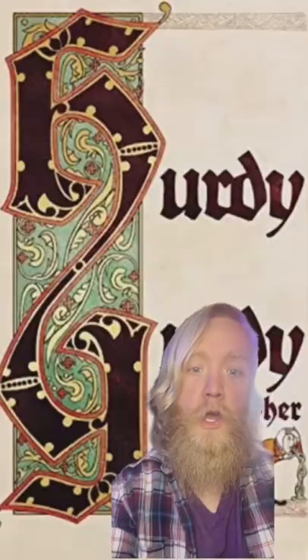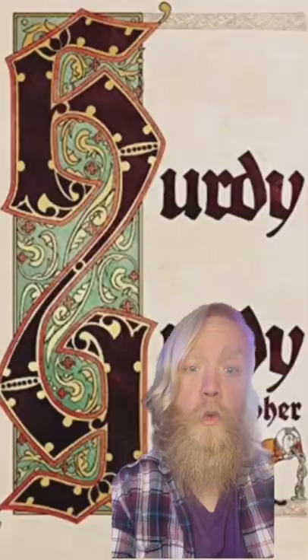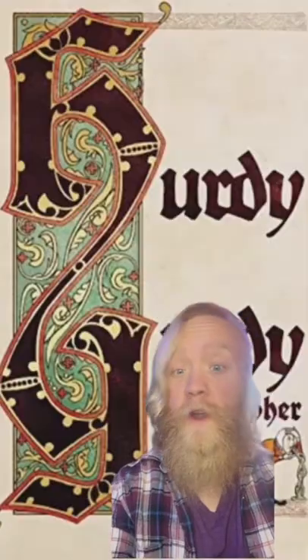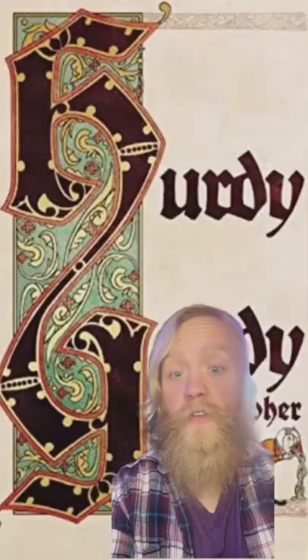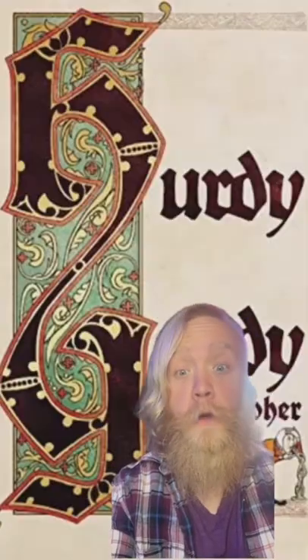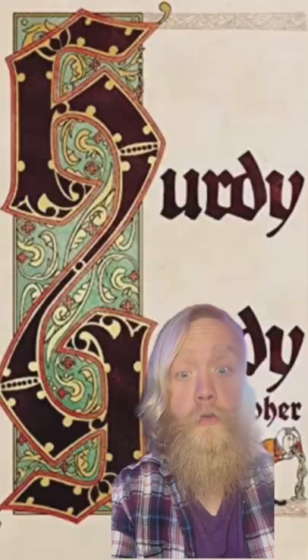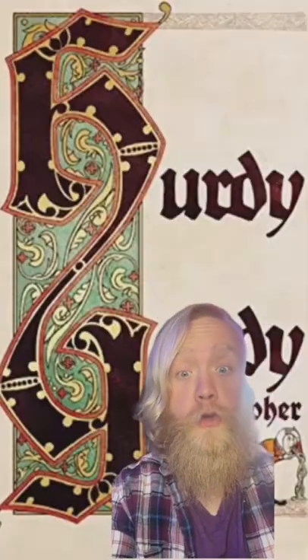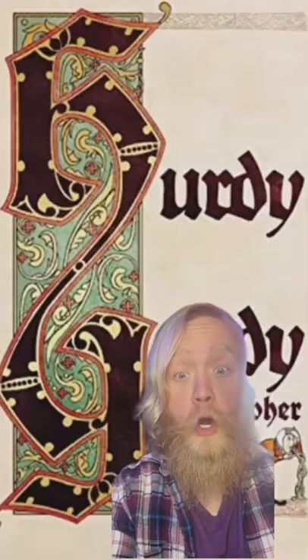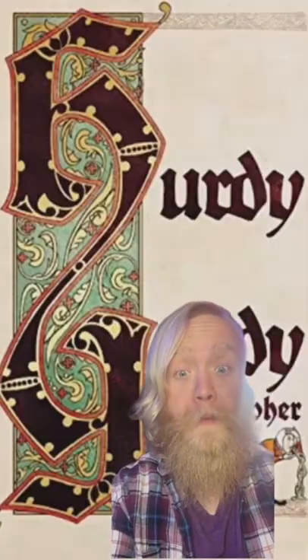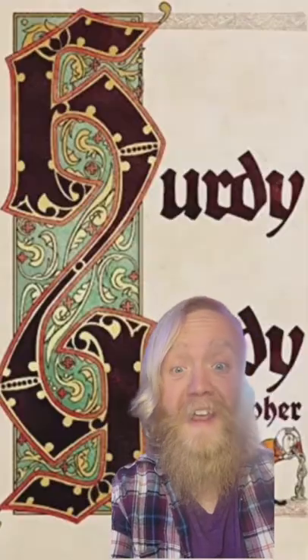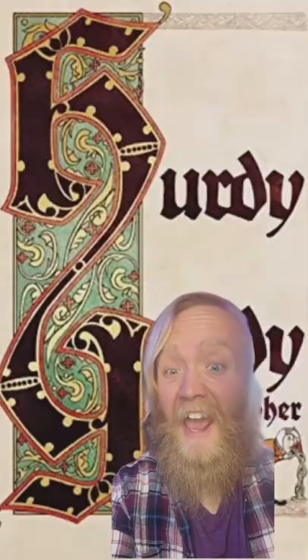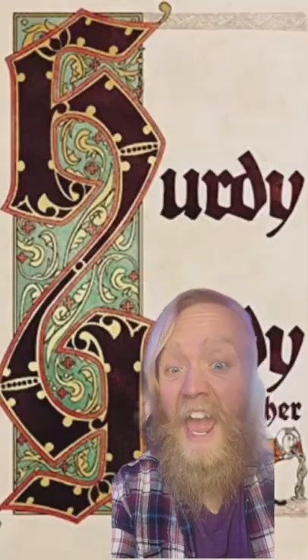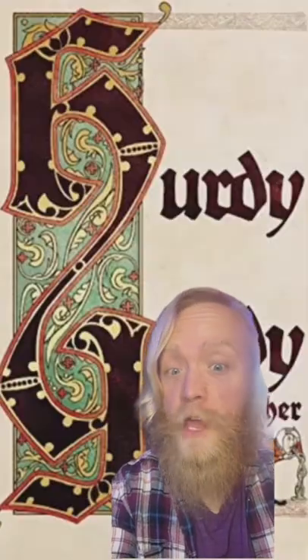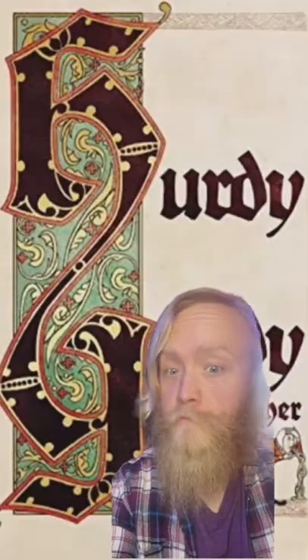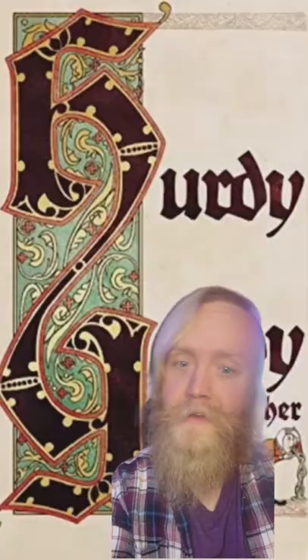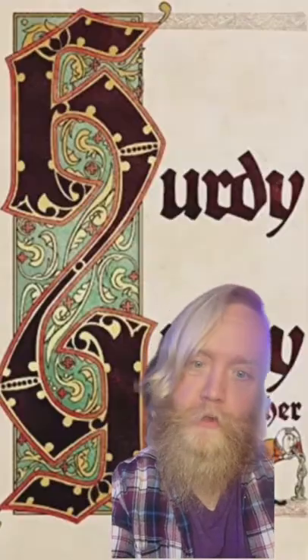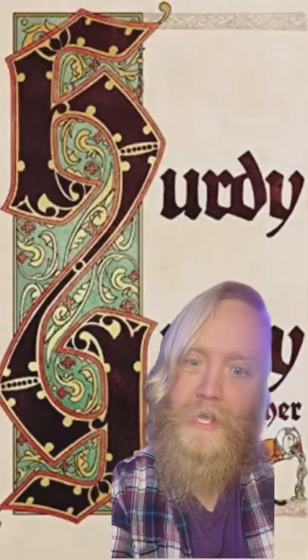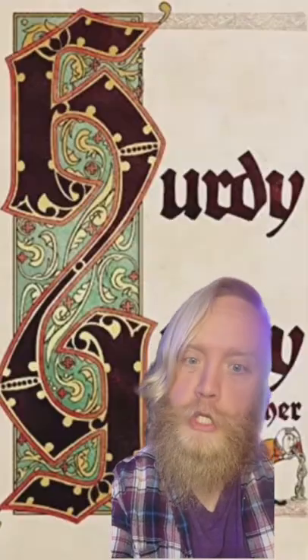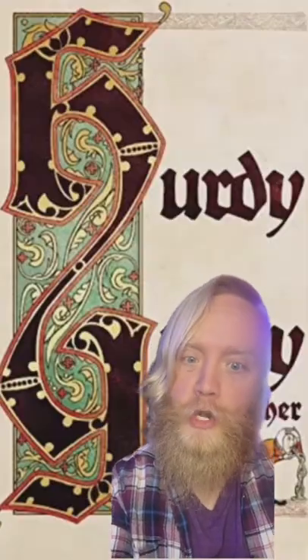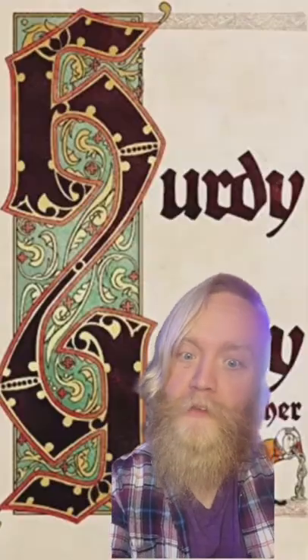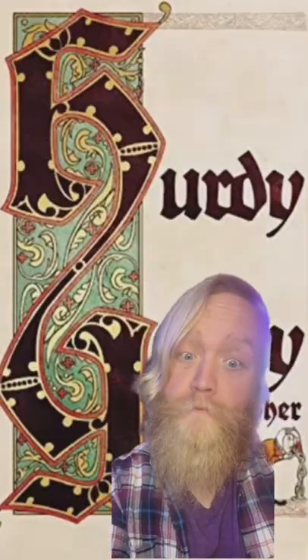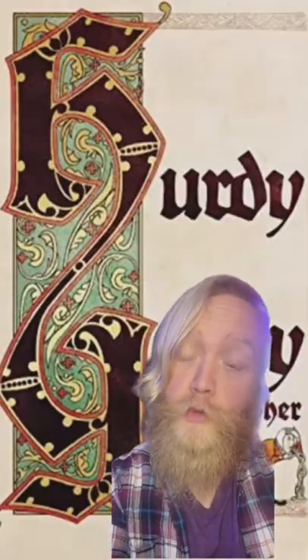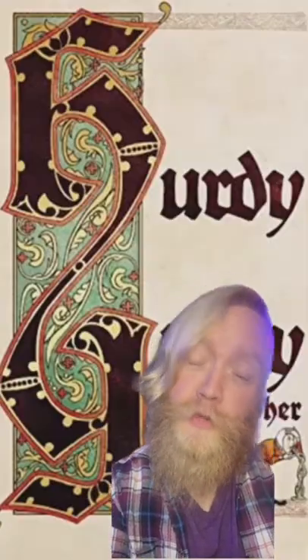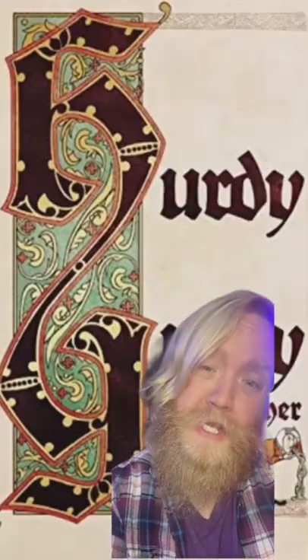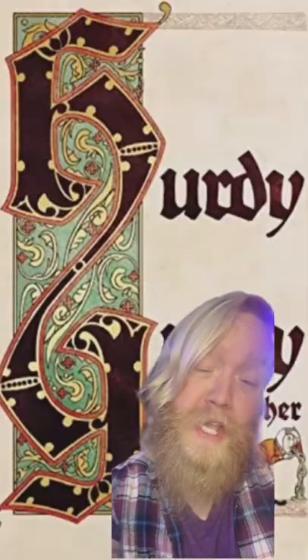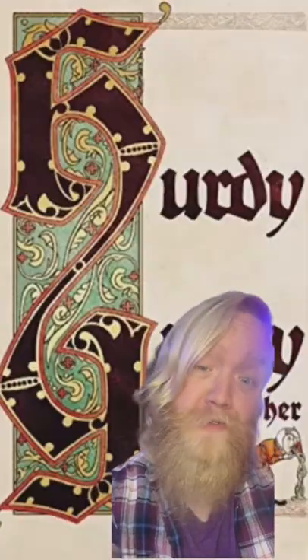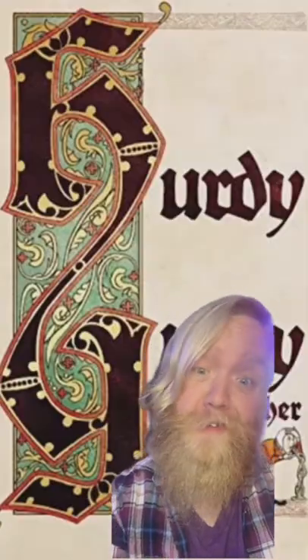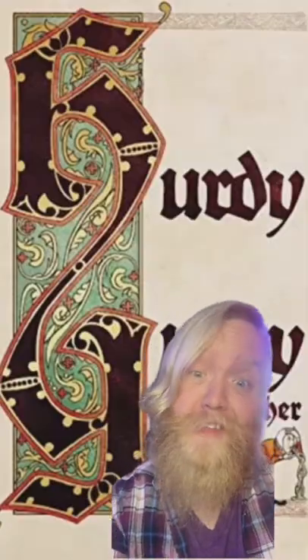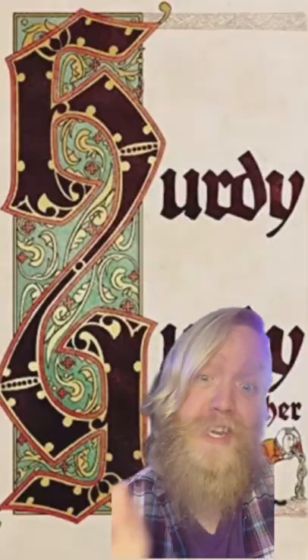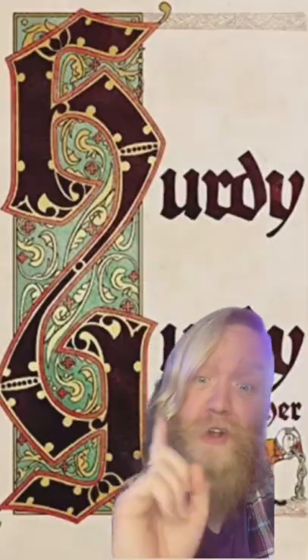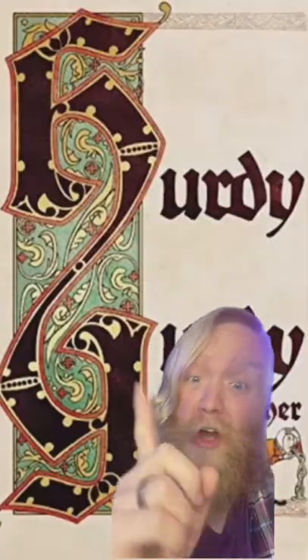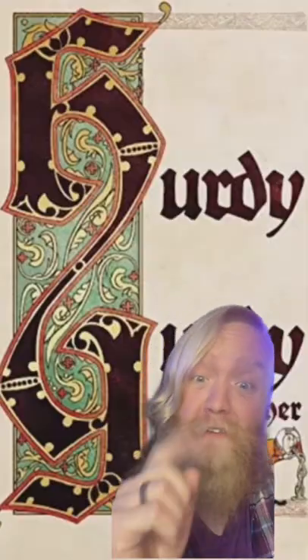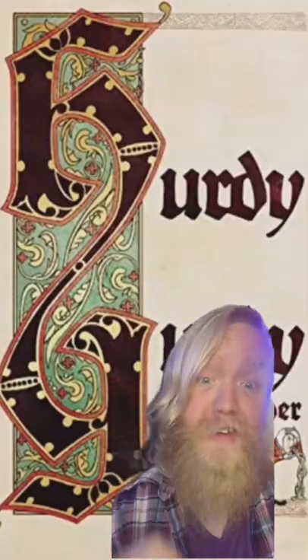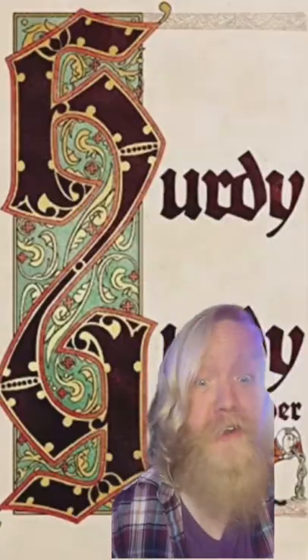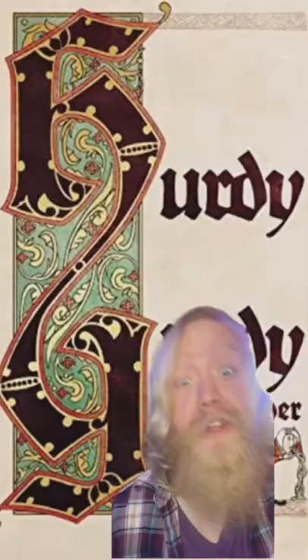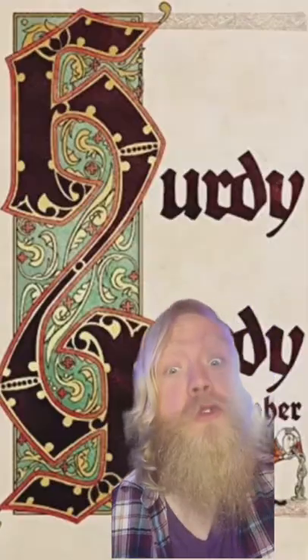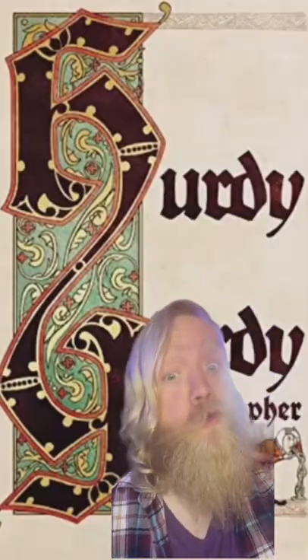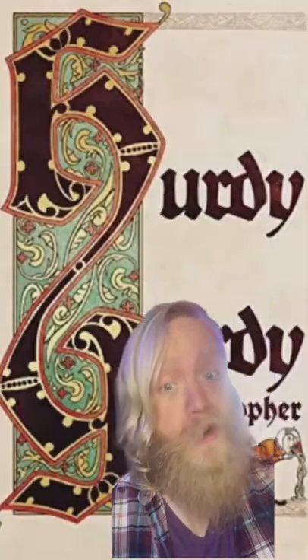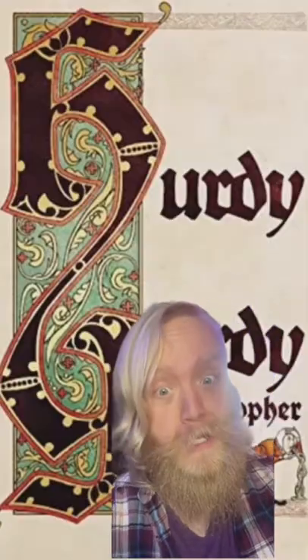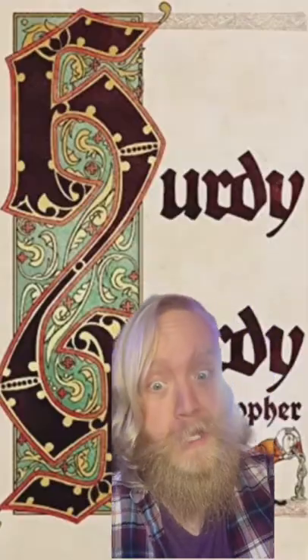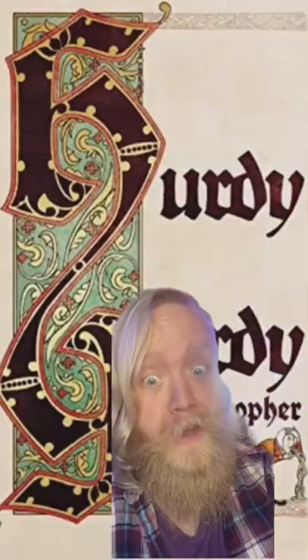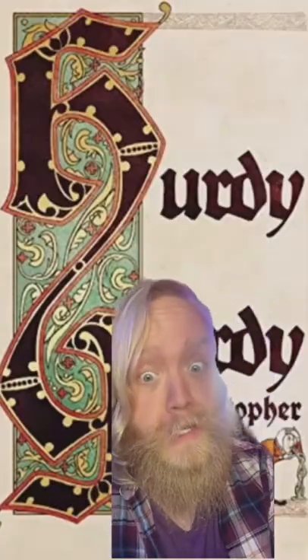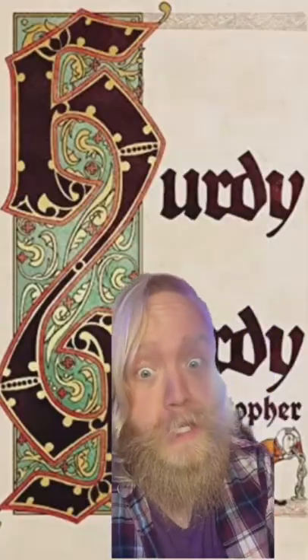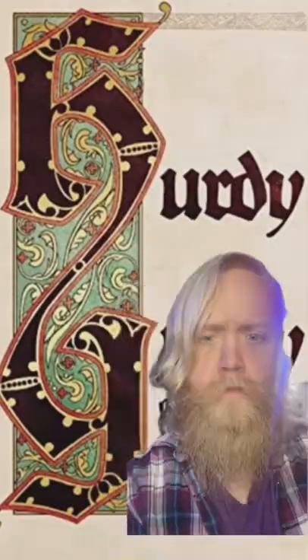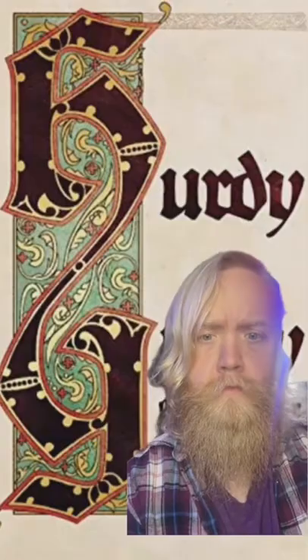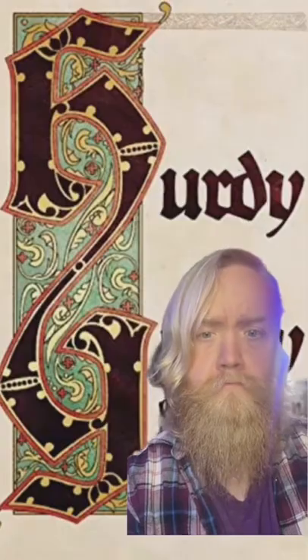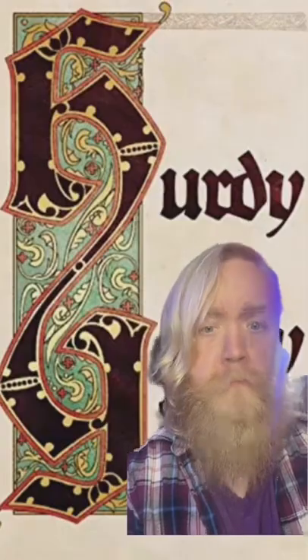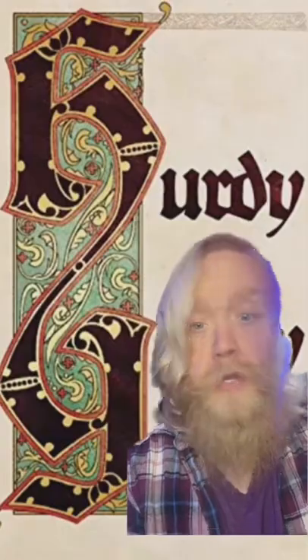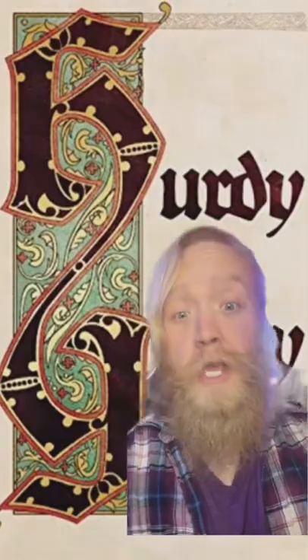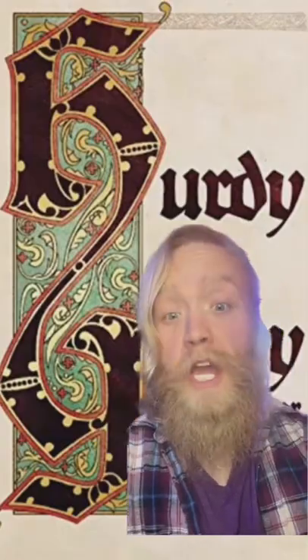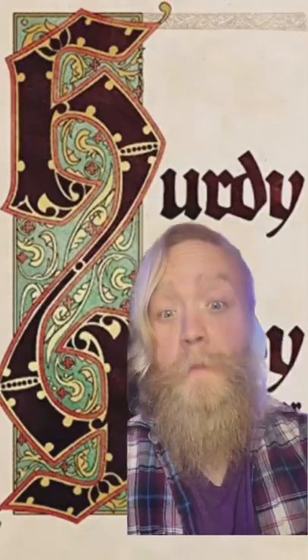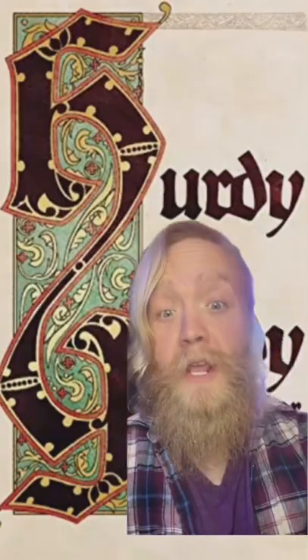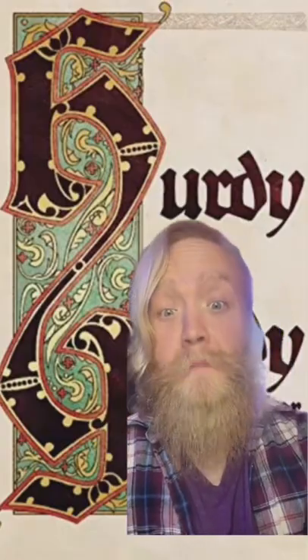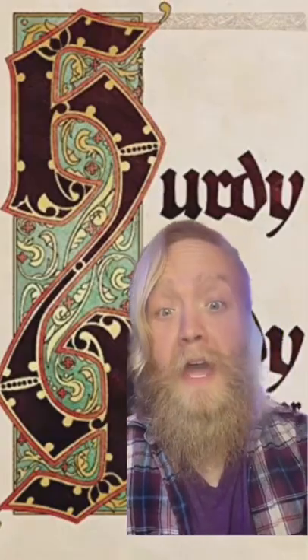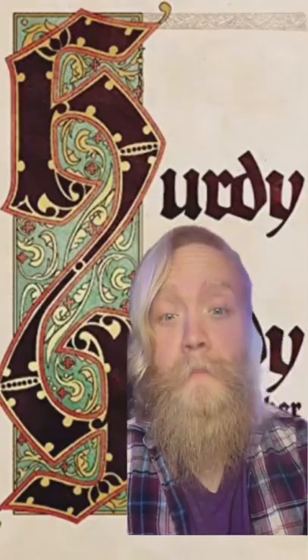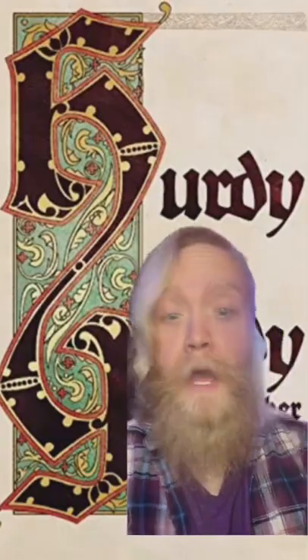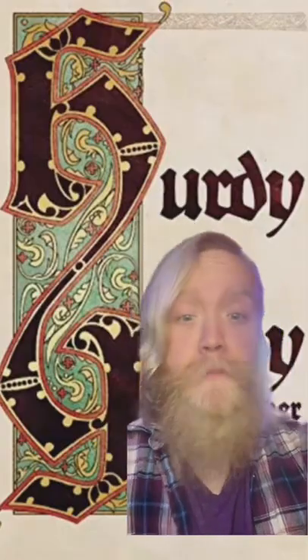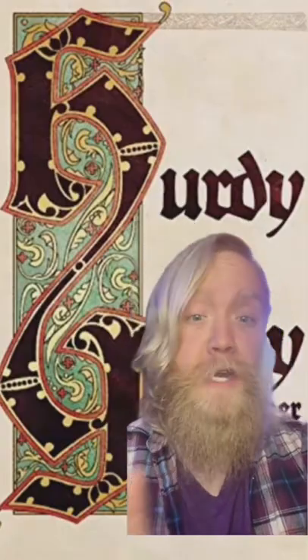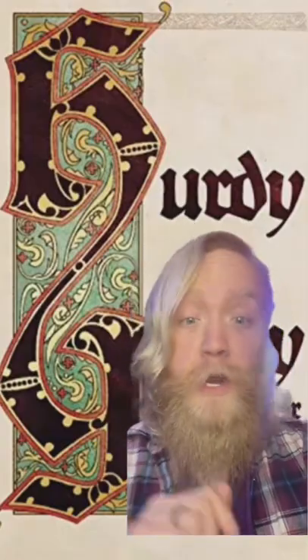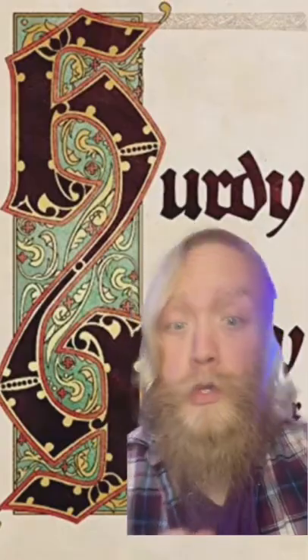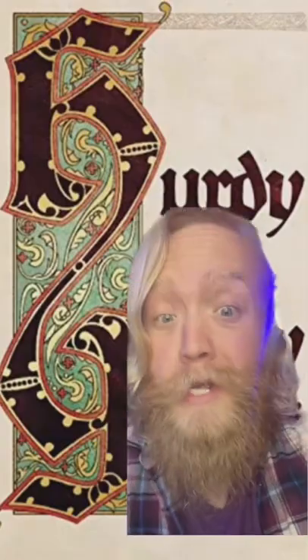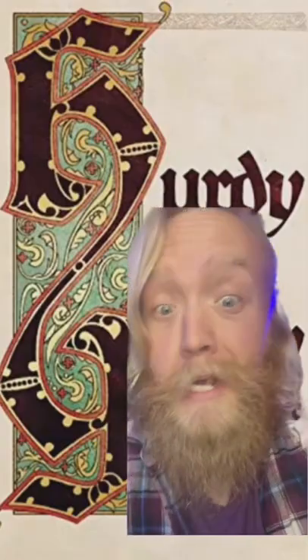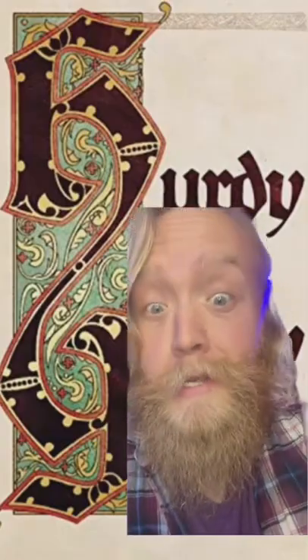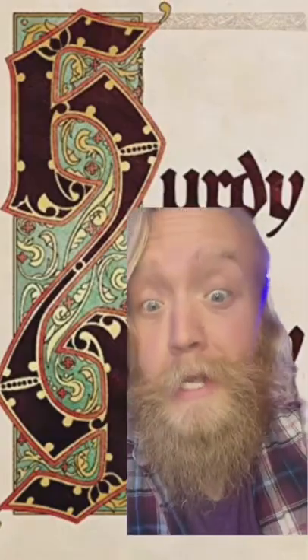With both European and Middle Eastern influences, this thing really took off during the Renaissance, mostly accompanying bagpipes. And here's what it sounds like.